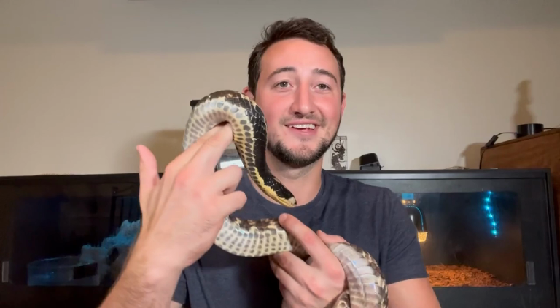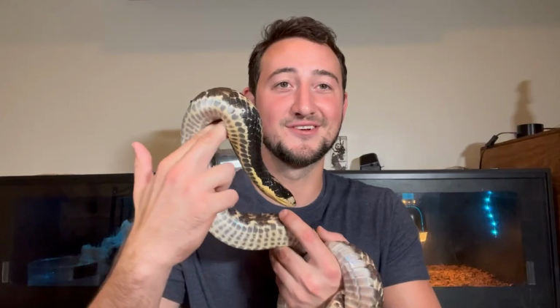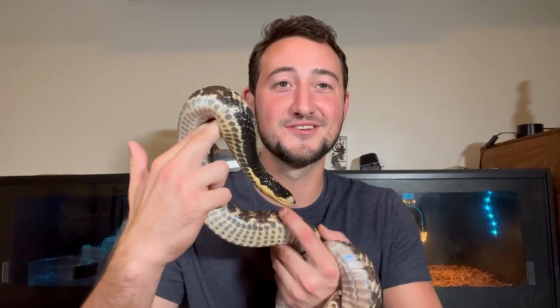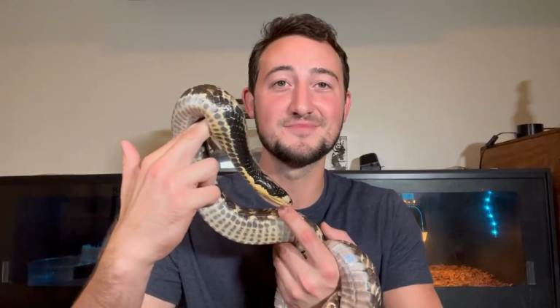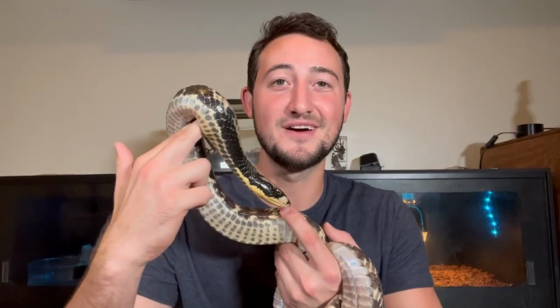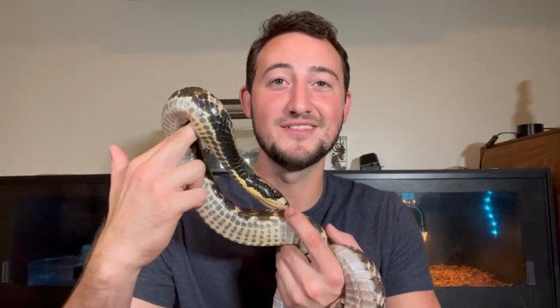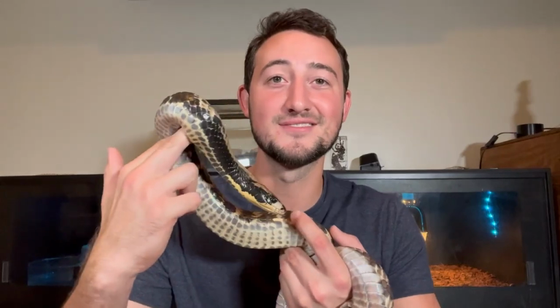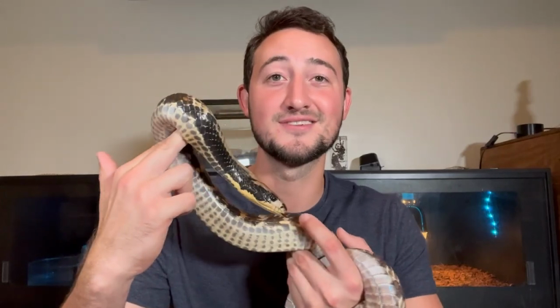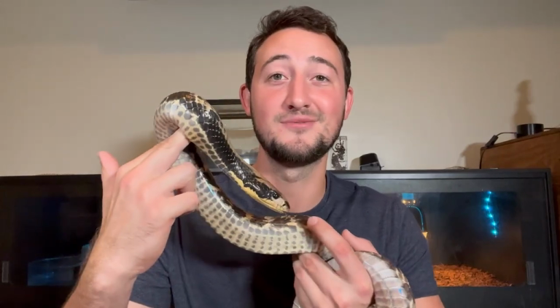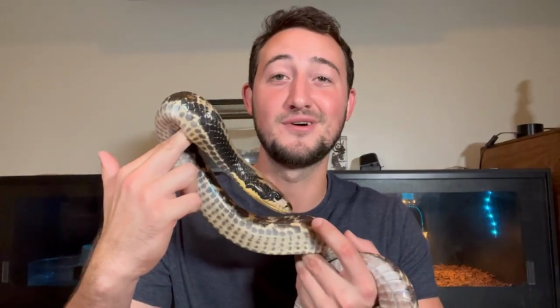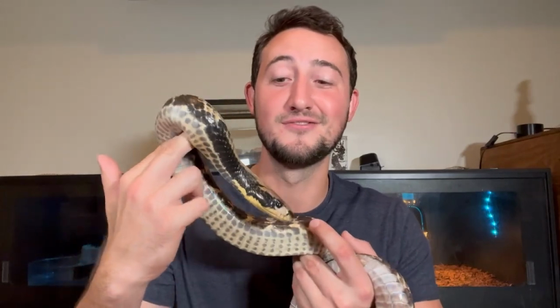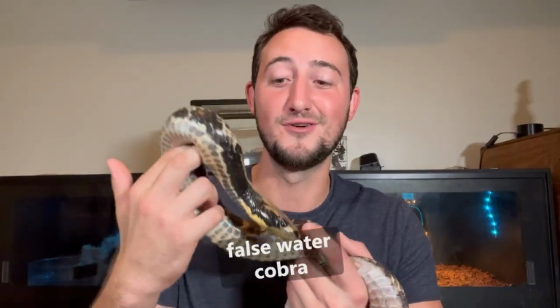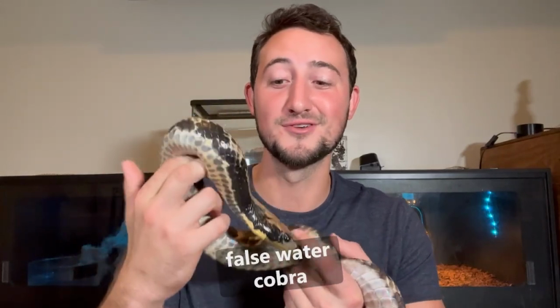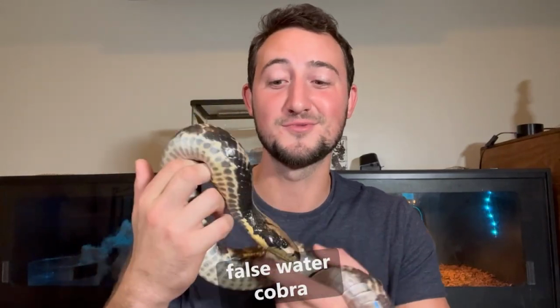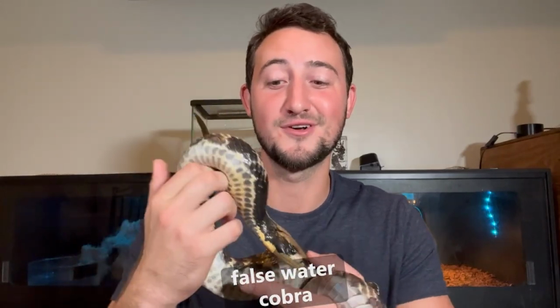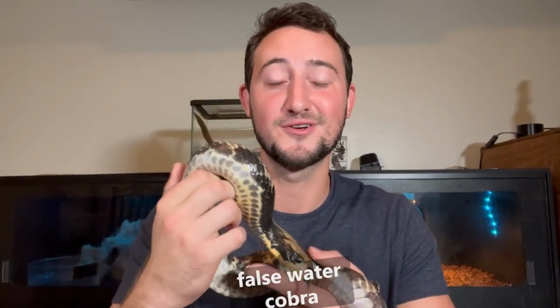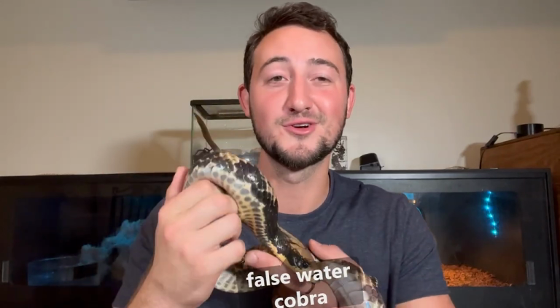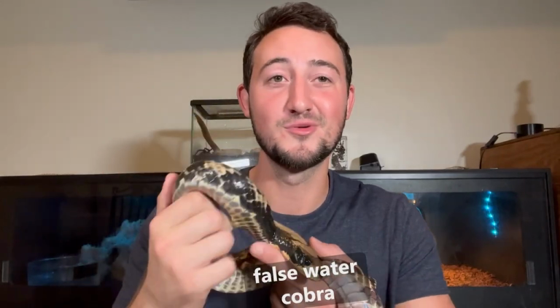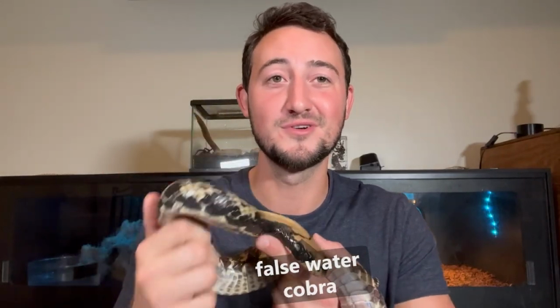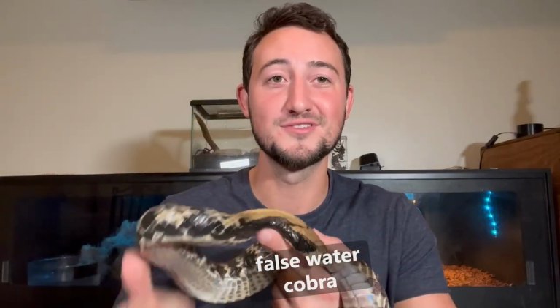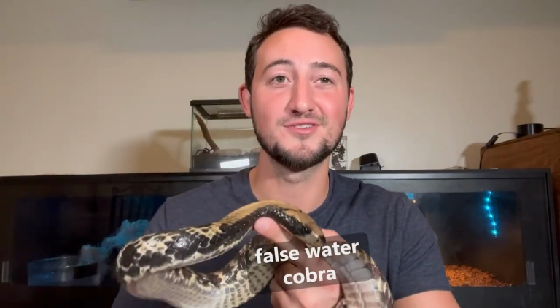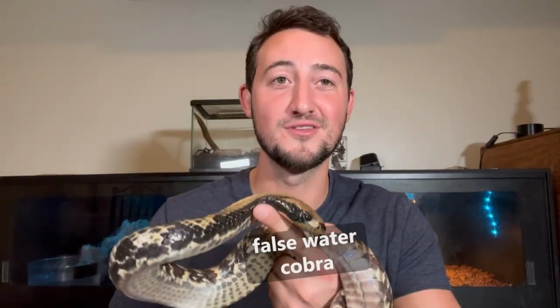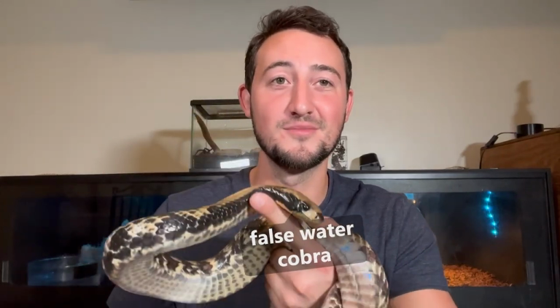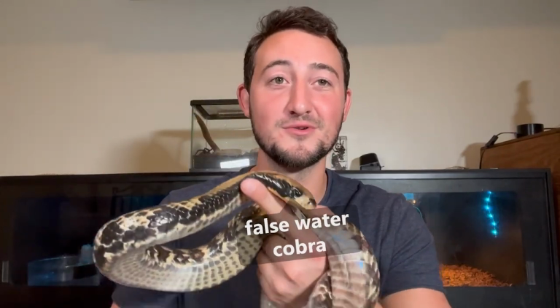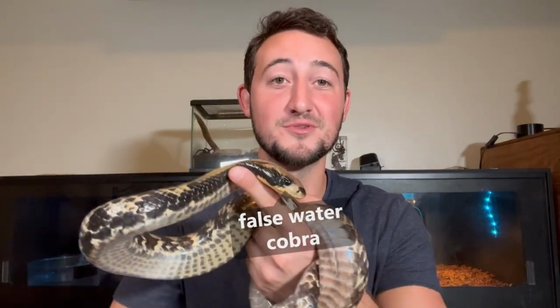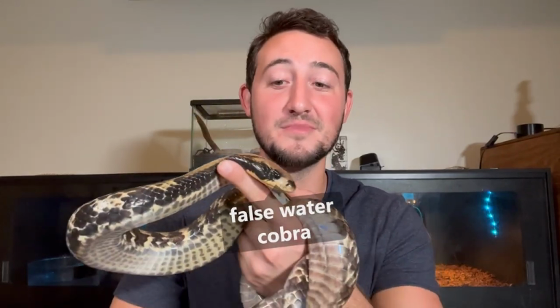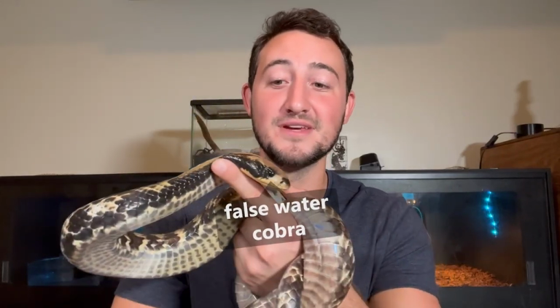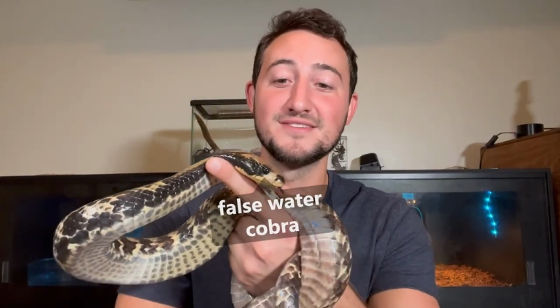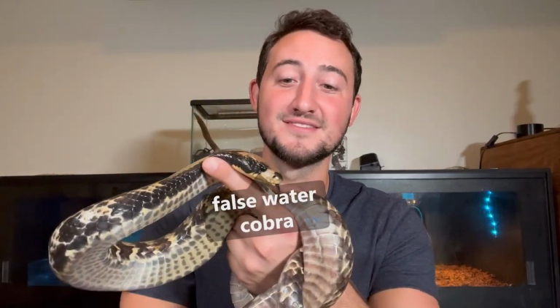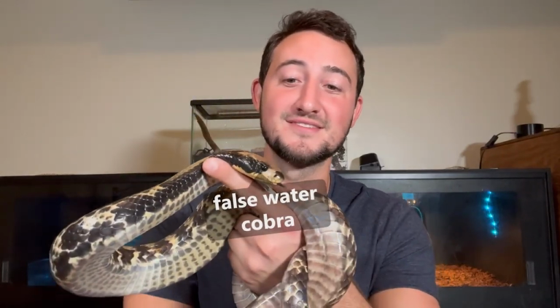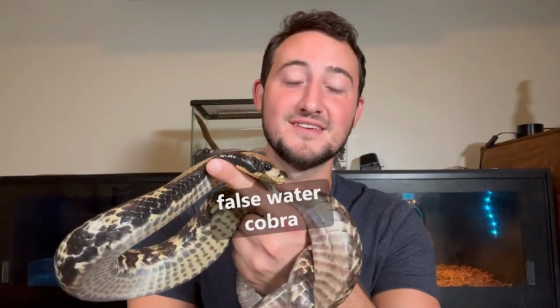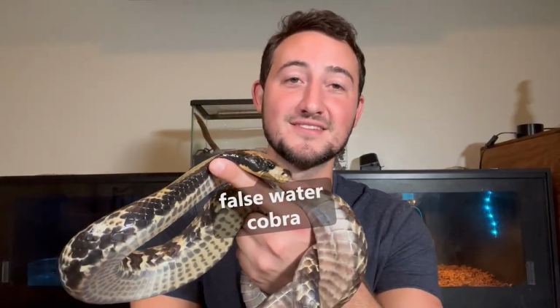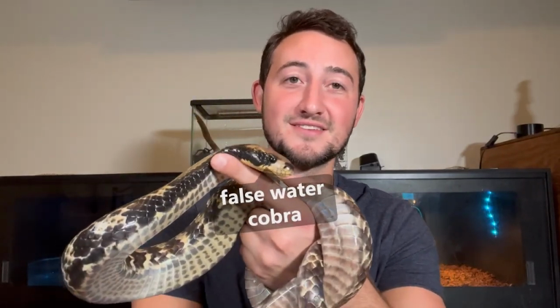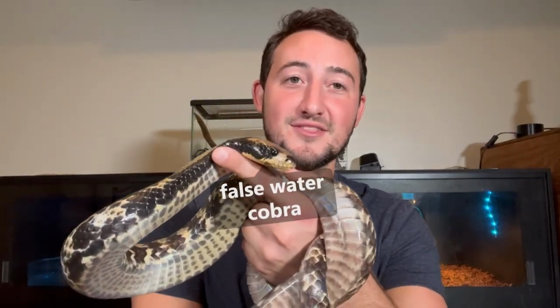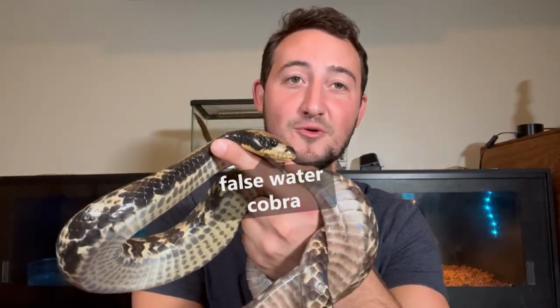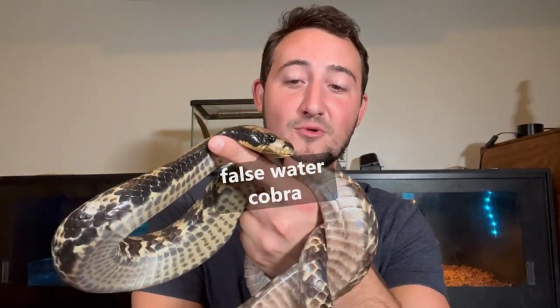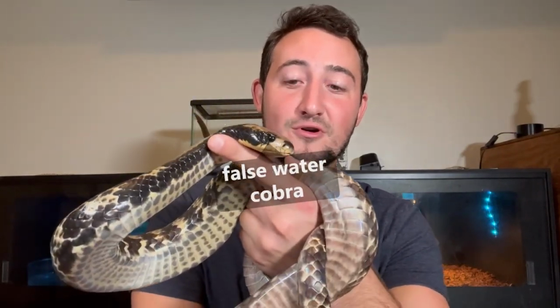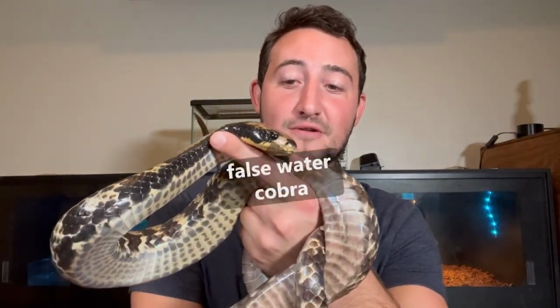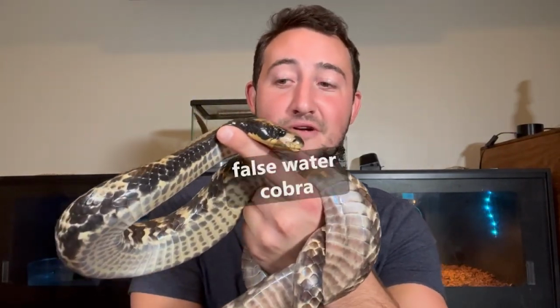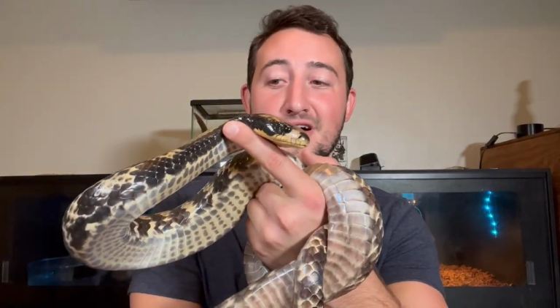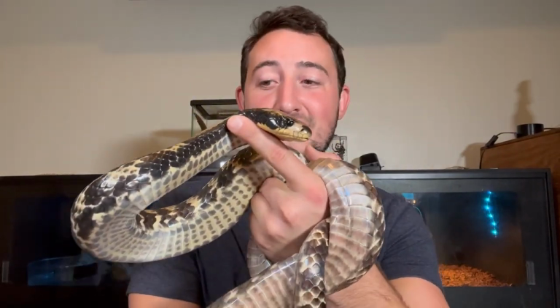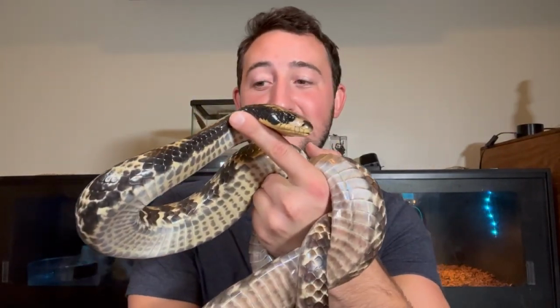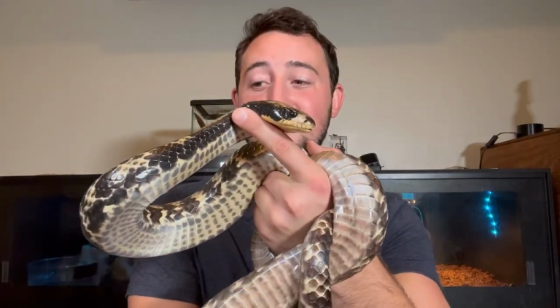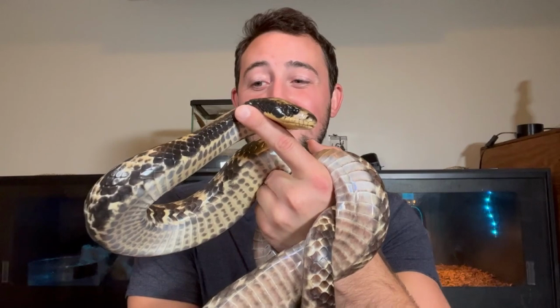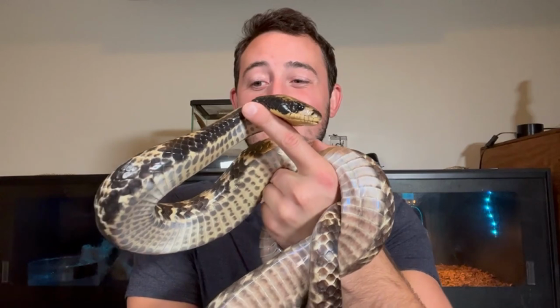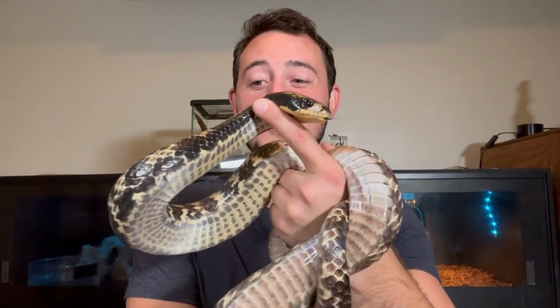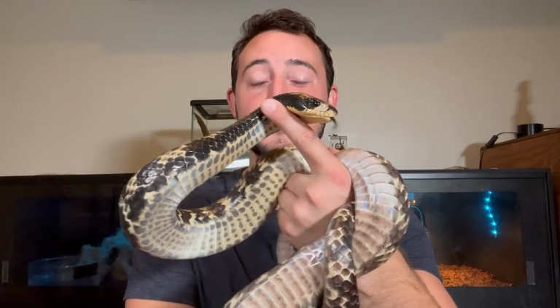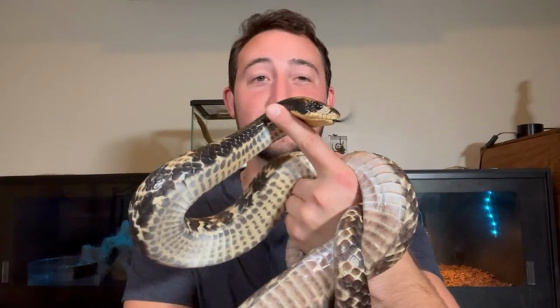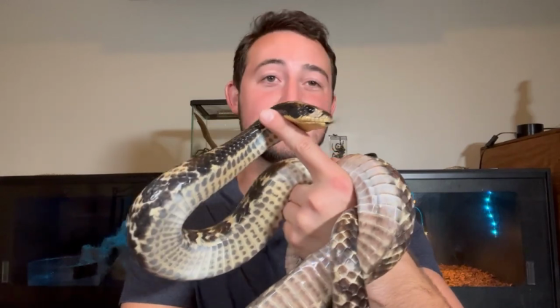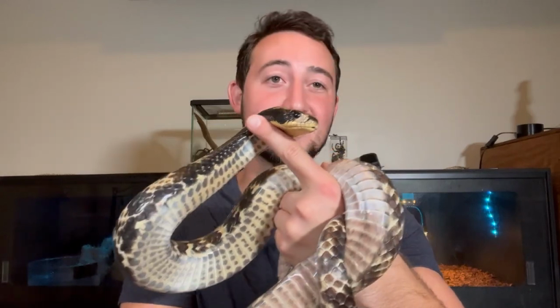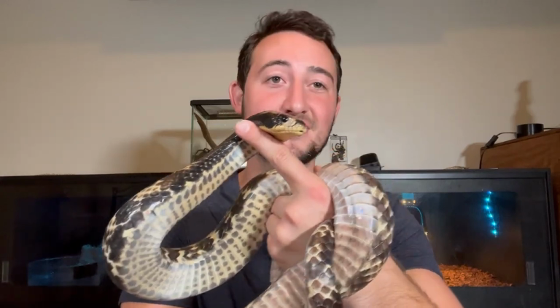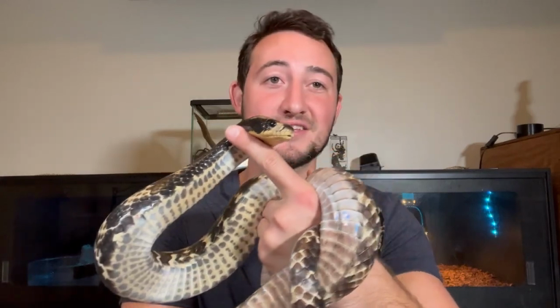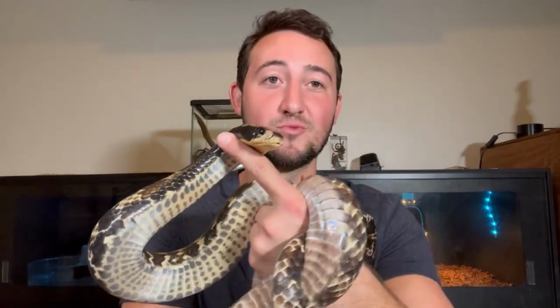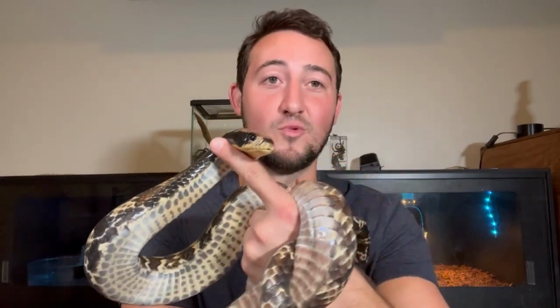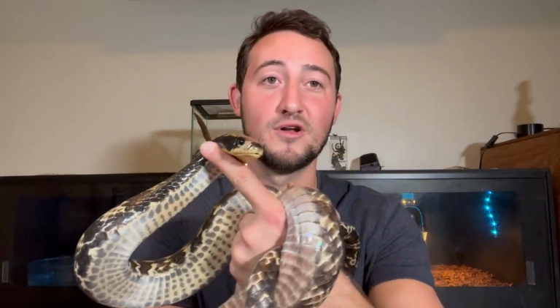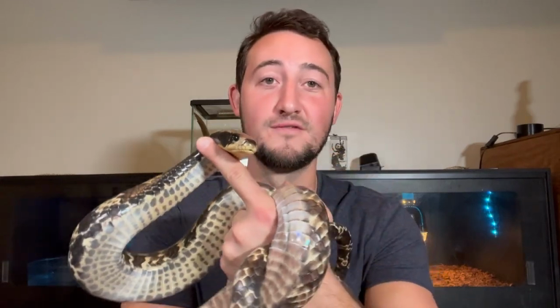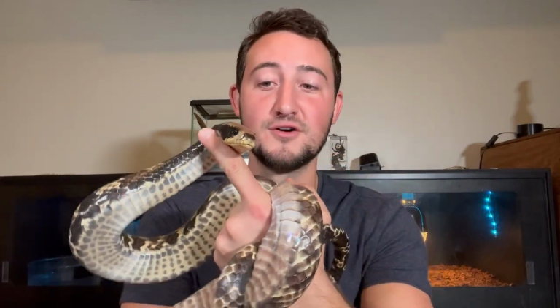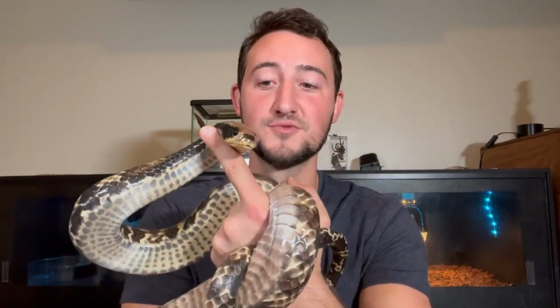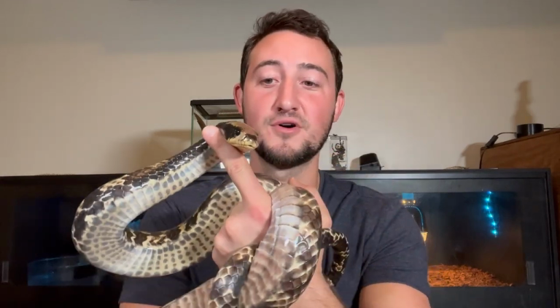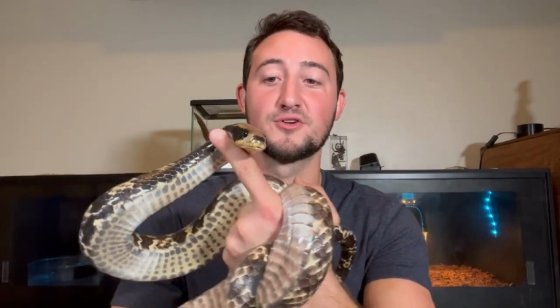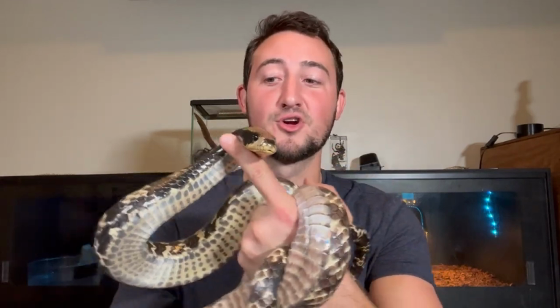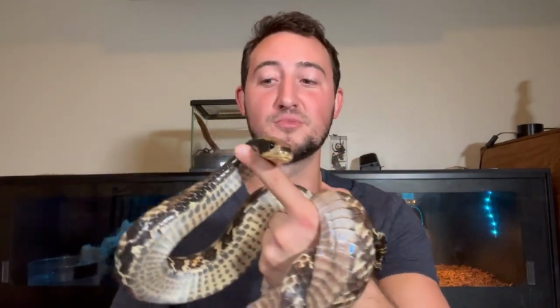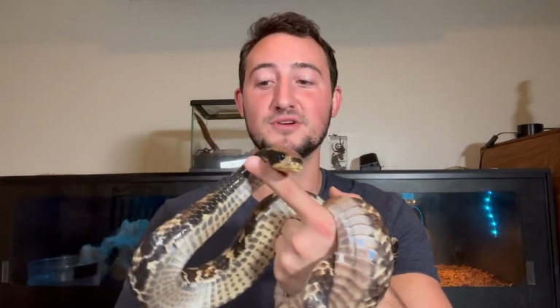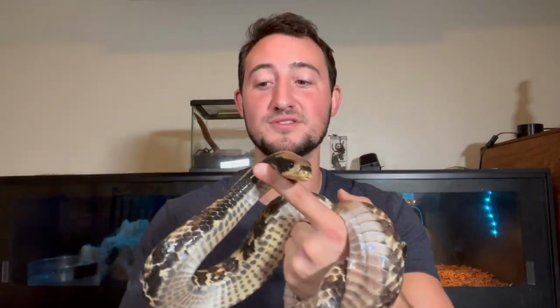Here is my list on why false water cobras are the most amazing snakes in the world. For starters, let me tell you guys what a false water cobra is.